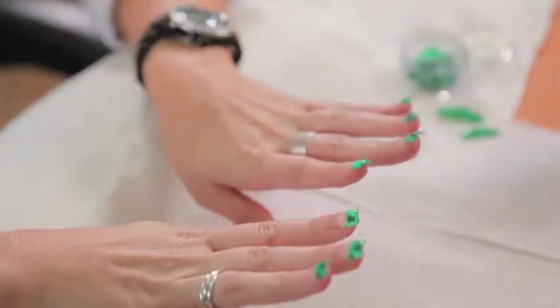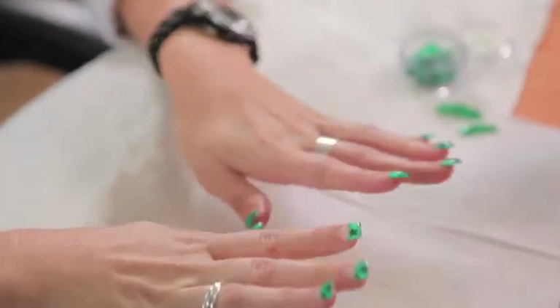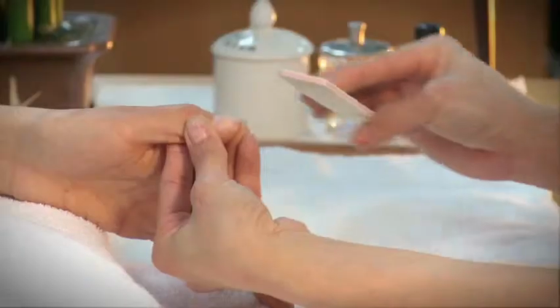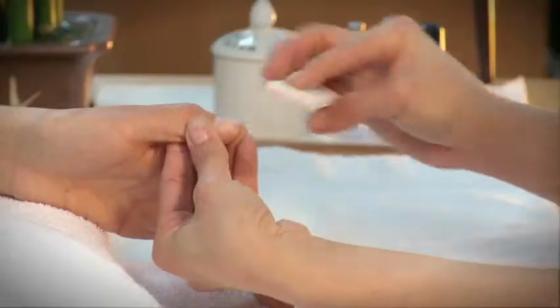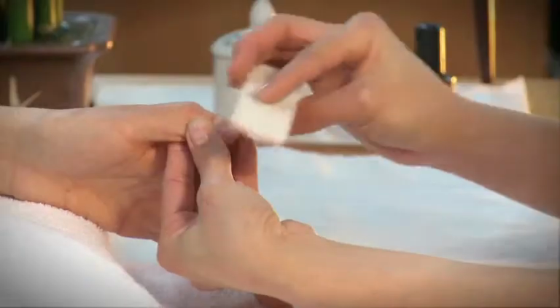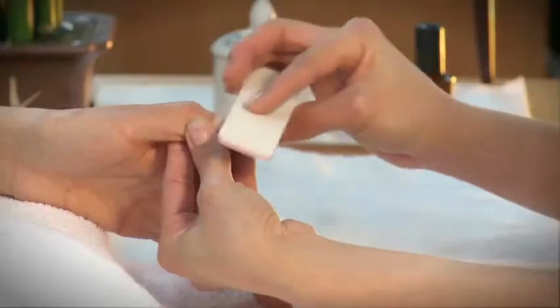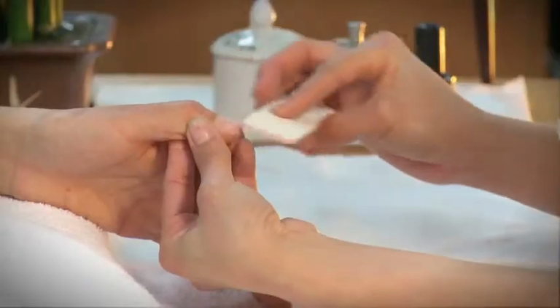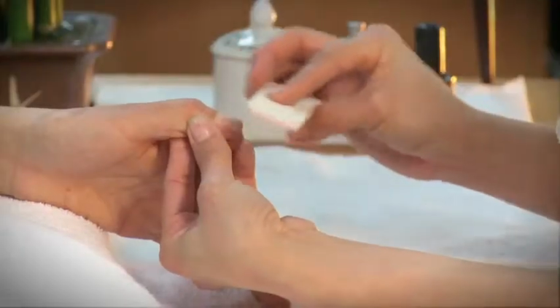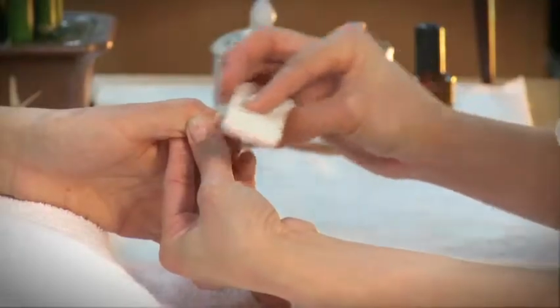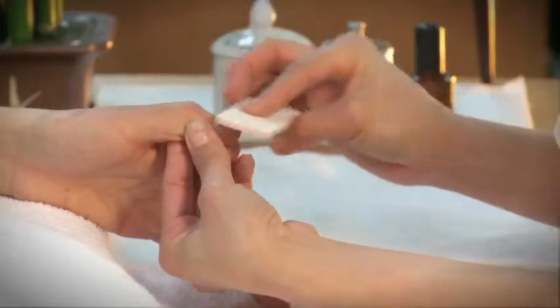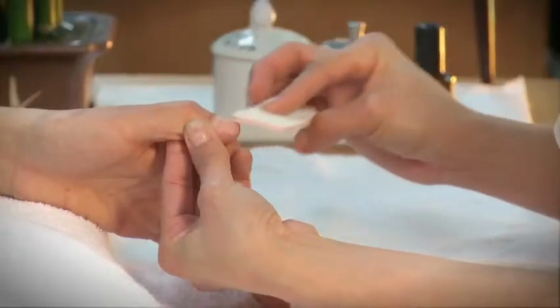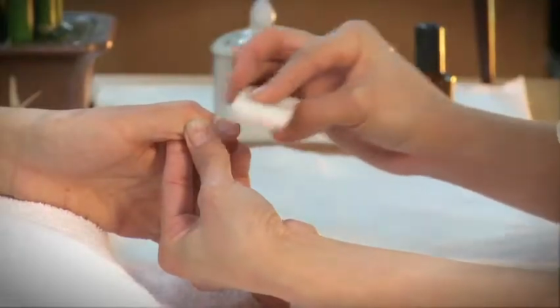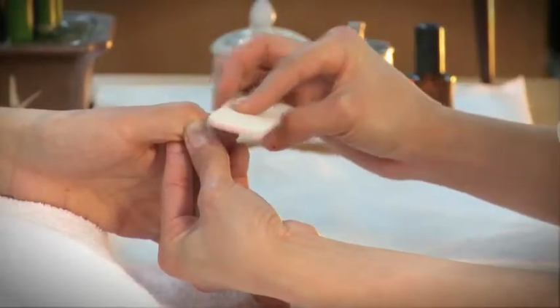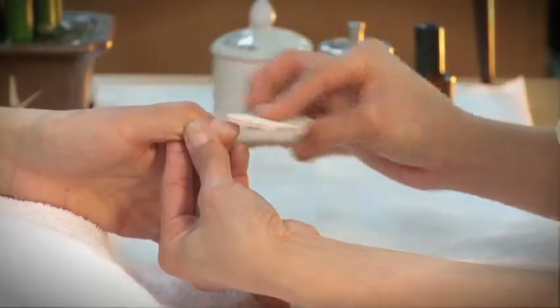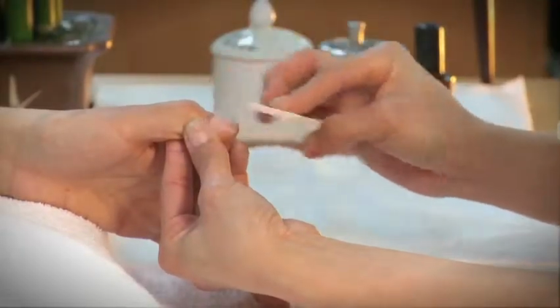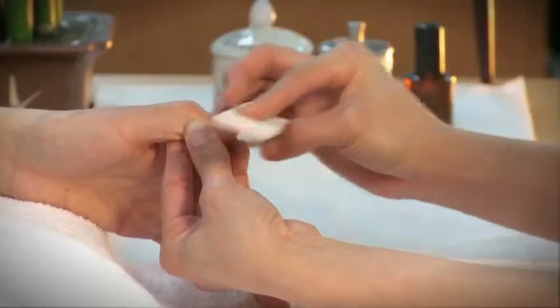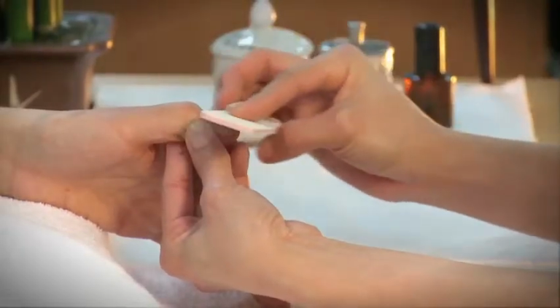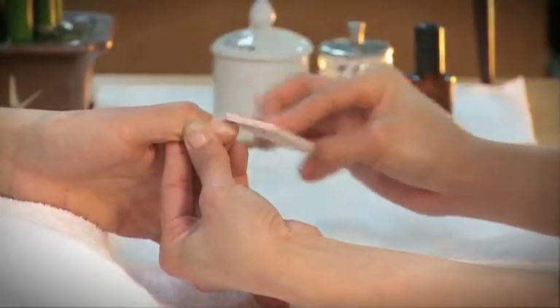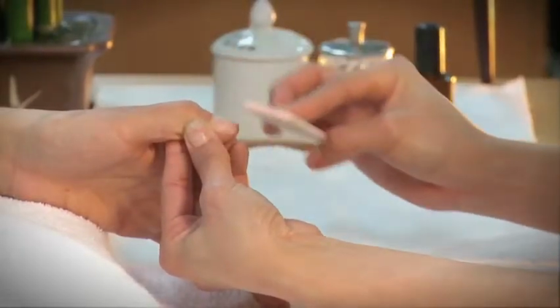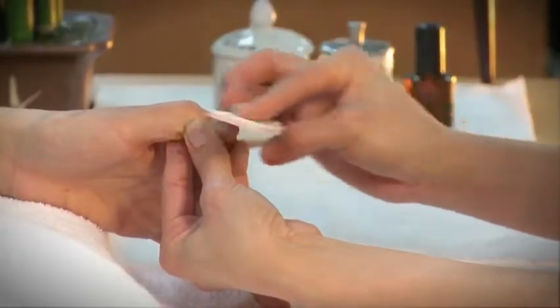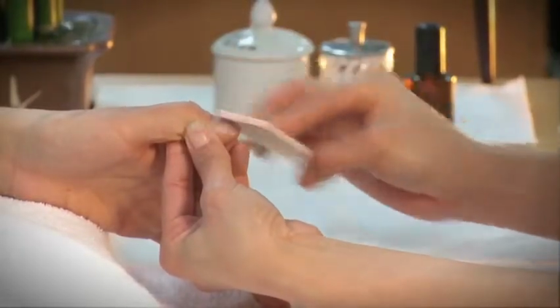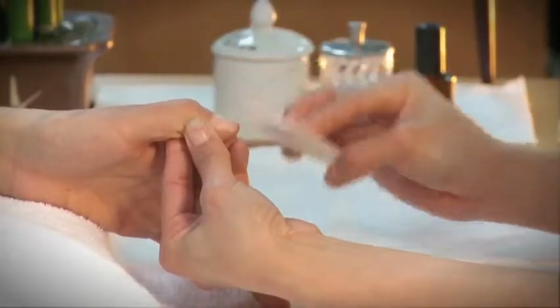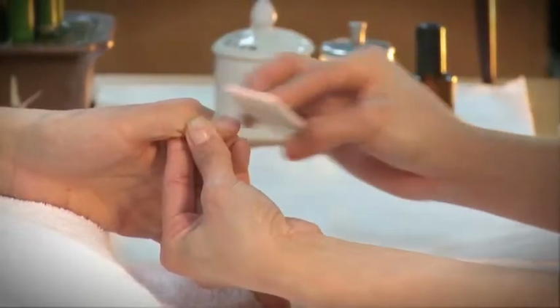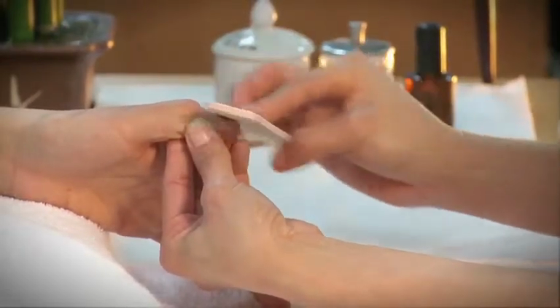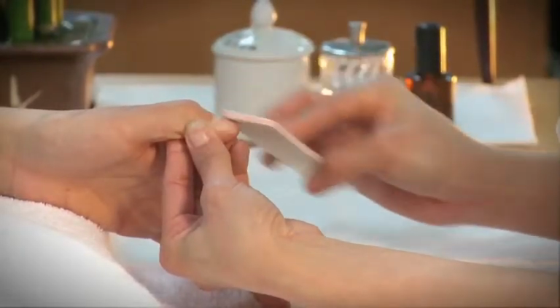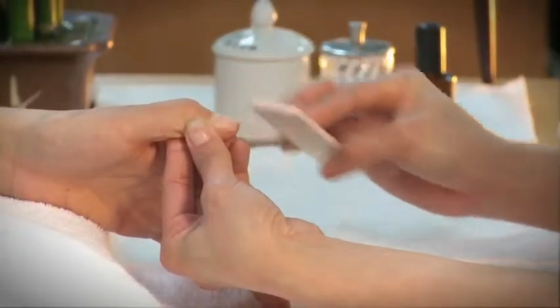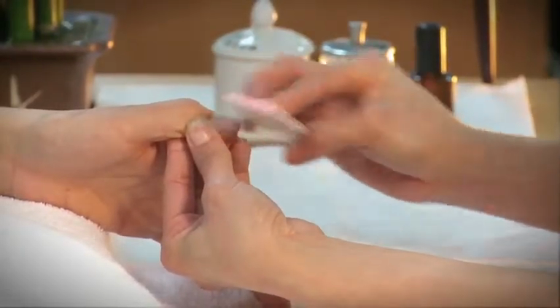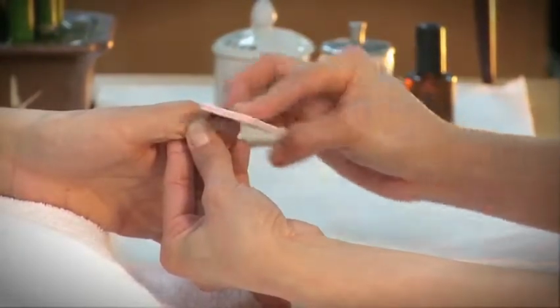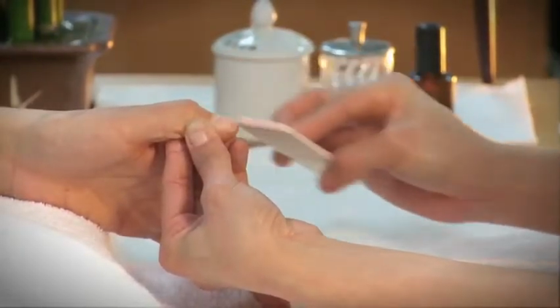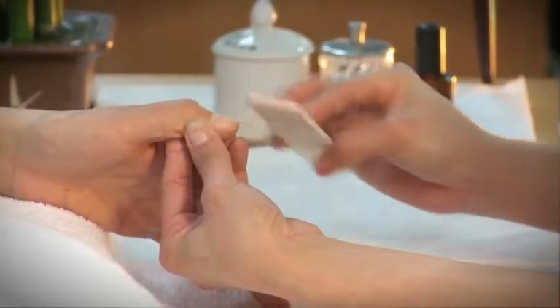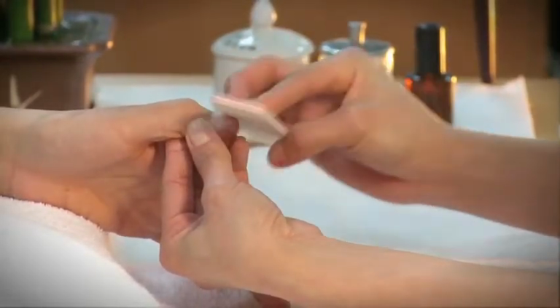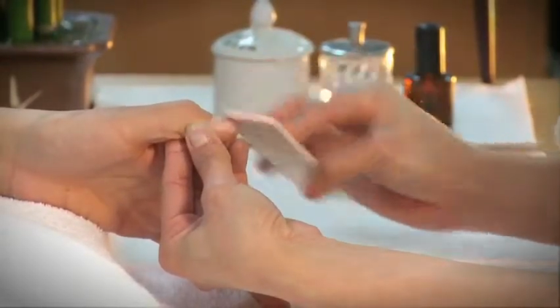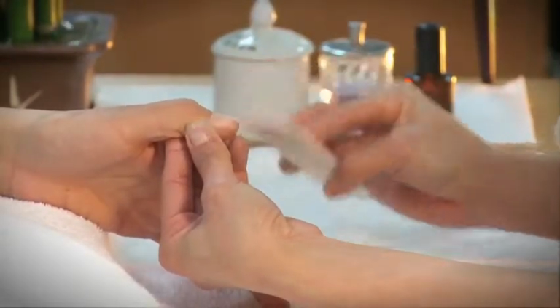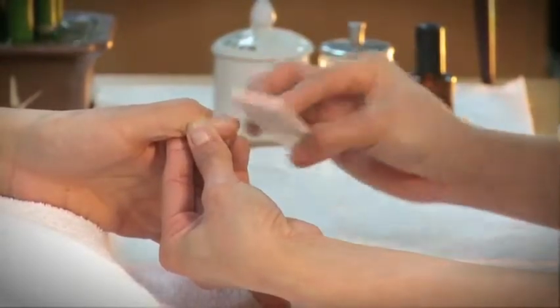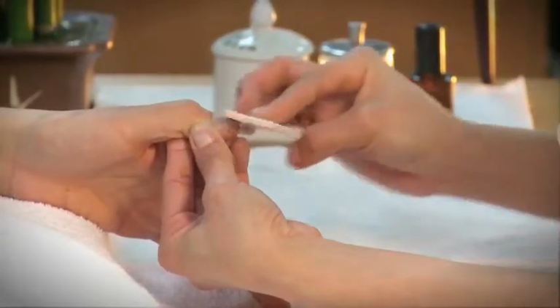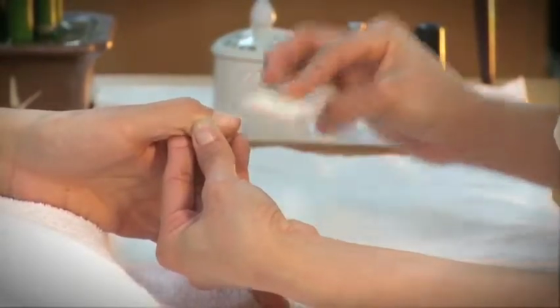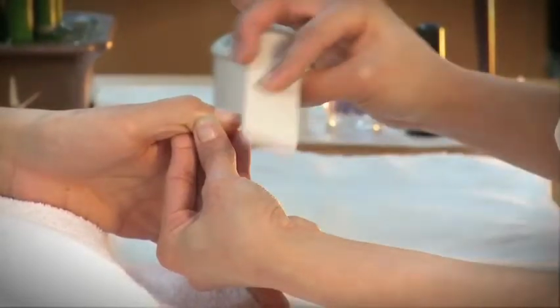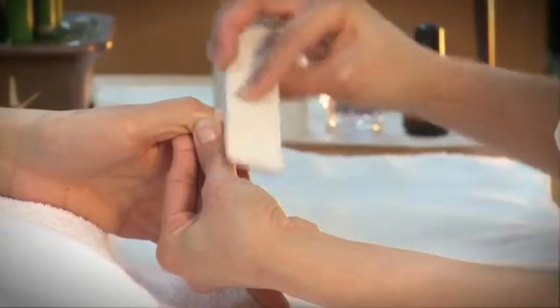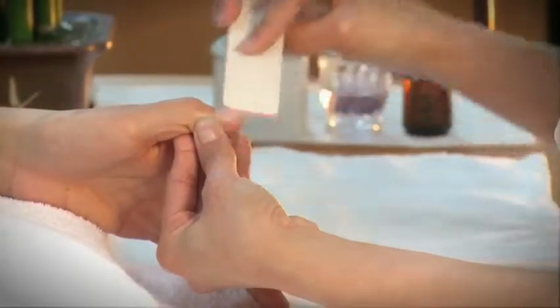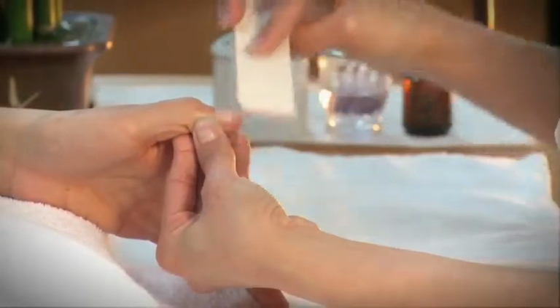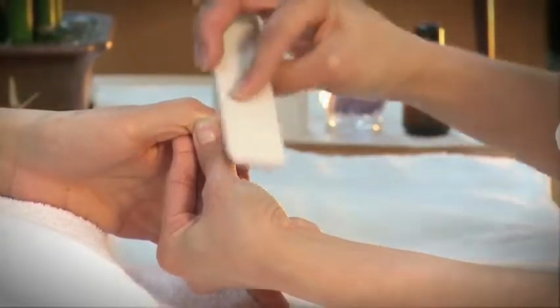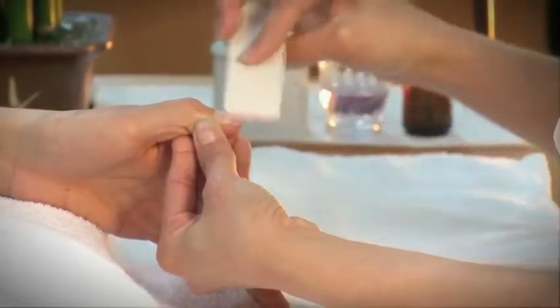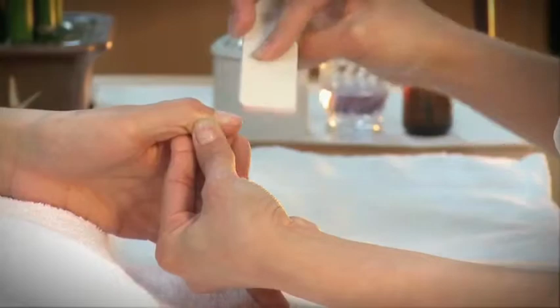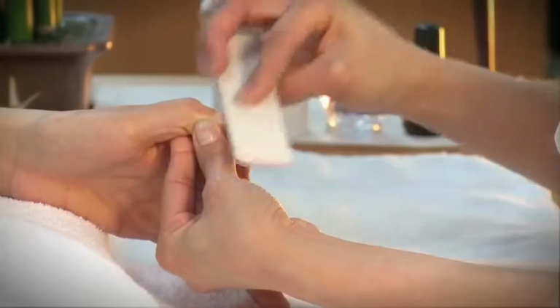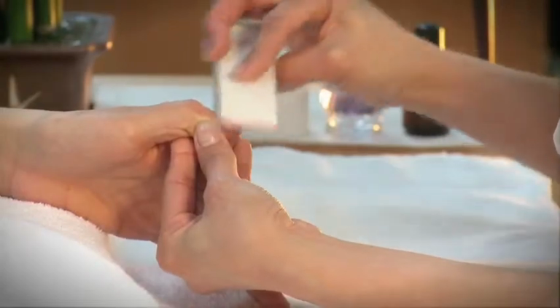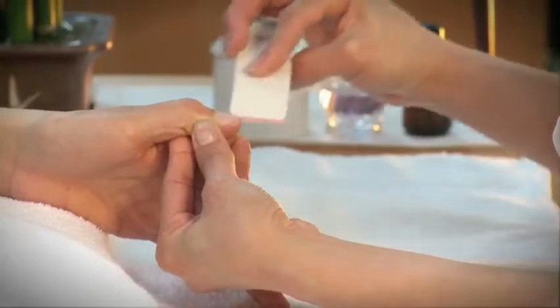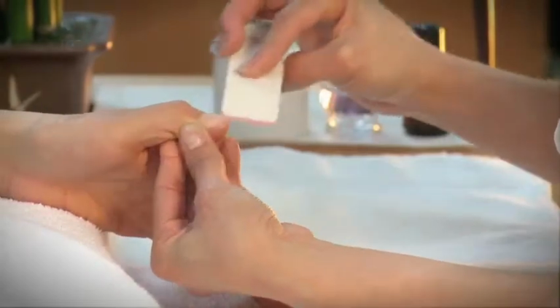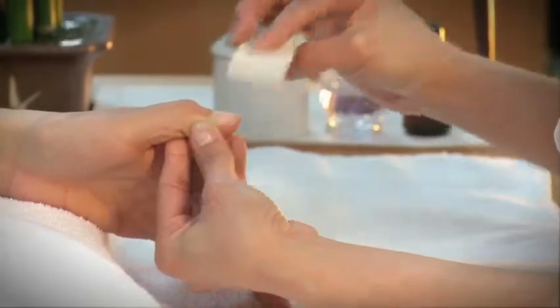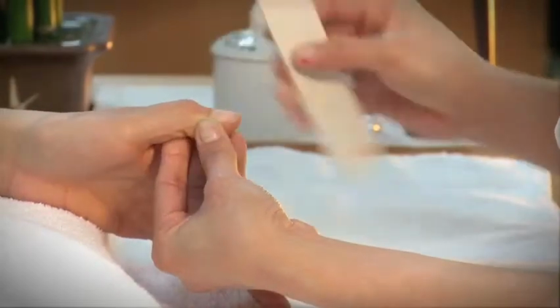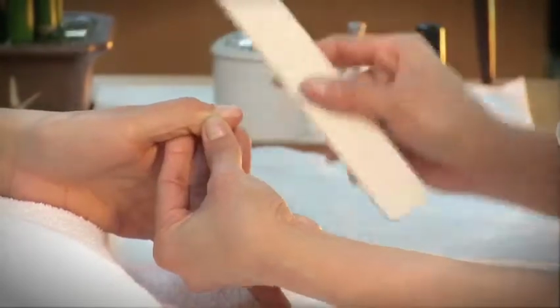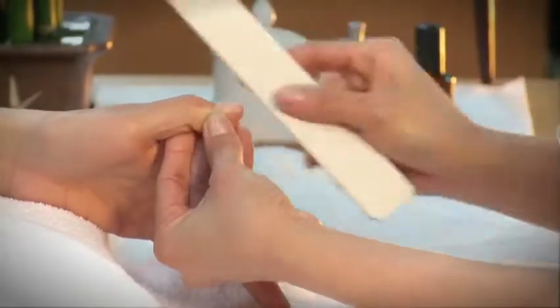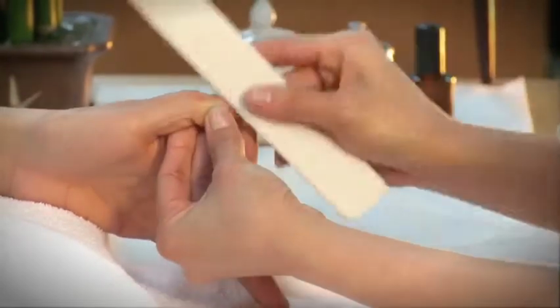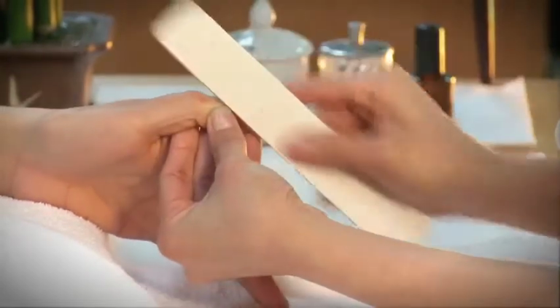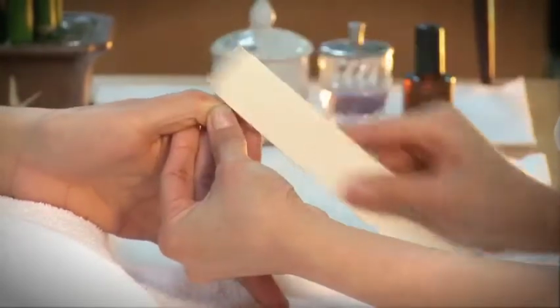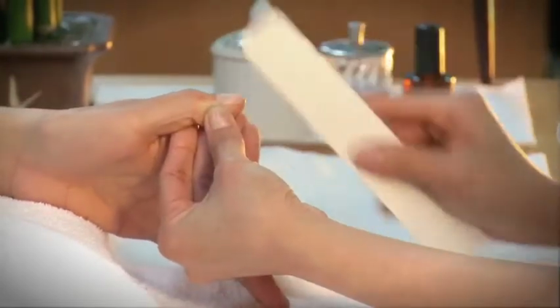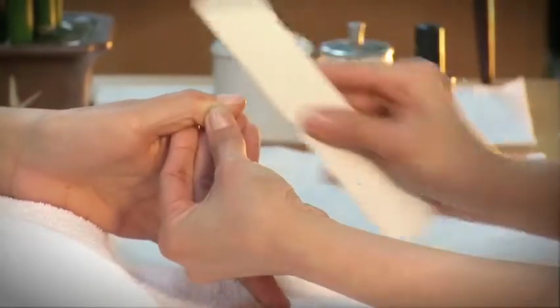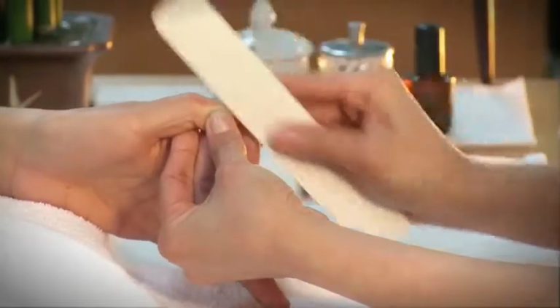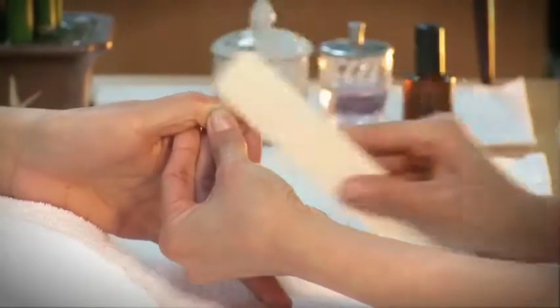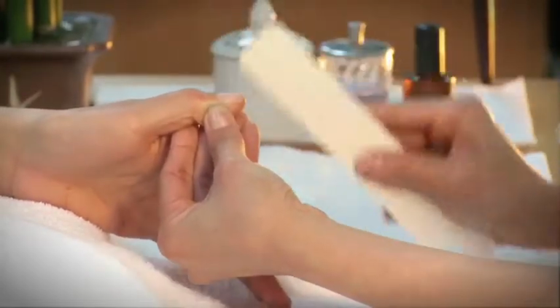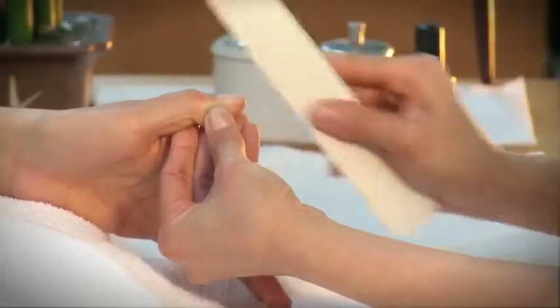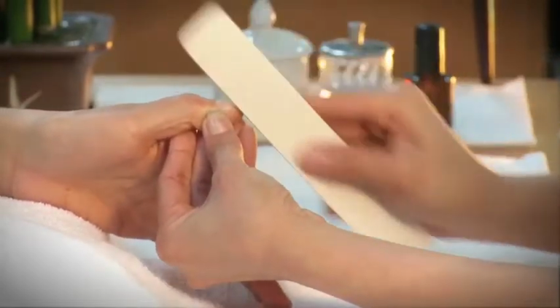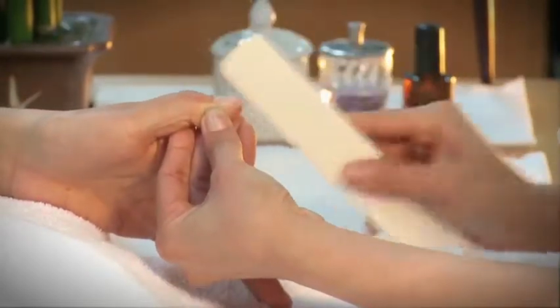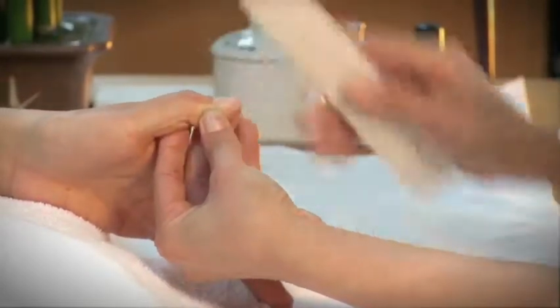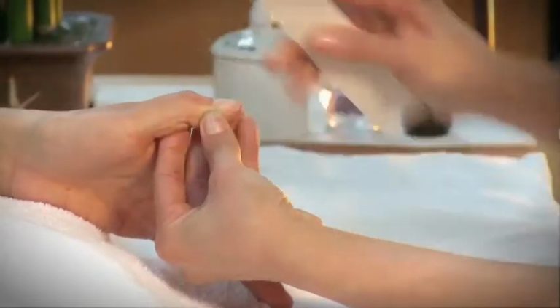To start off, you will have to prepare your client's natural nail beds by gently filing the client's natural nail tips at the free edge.